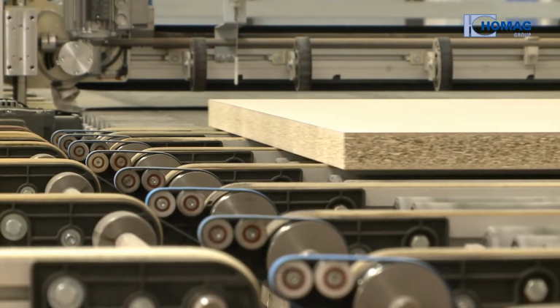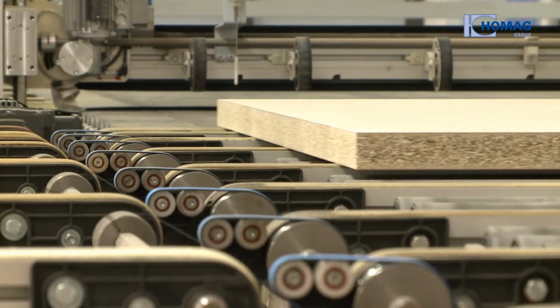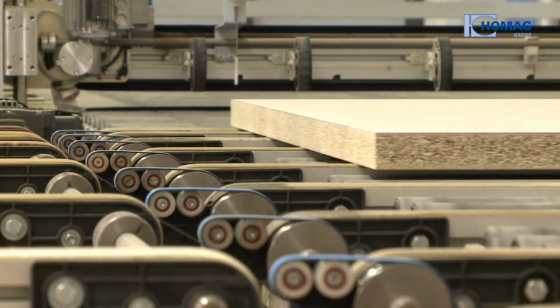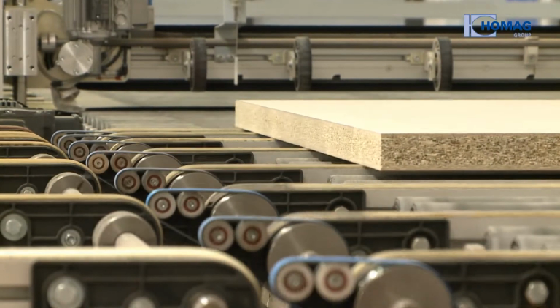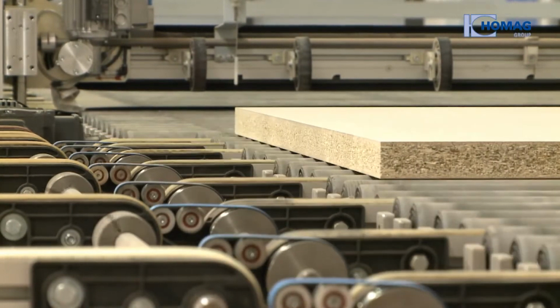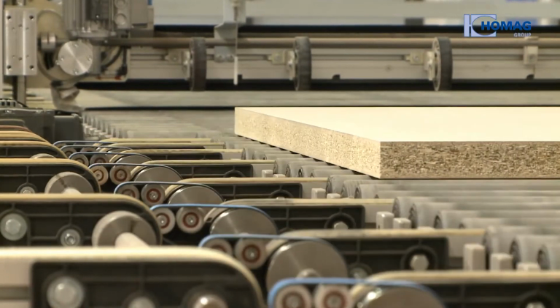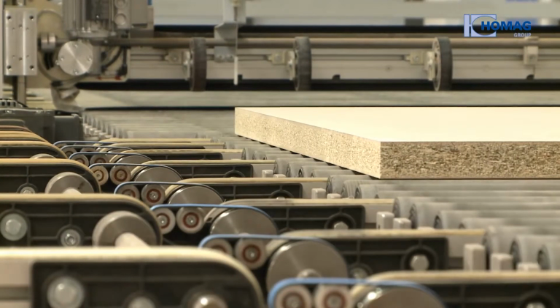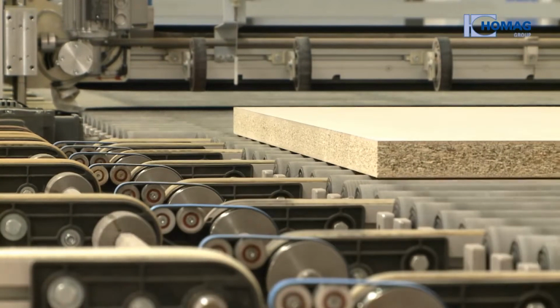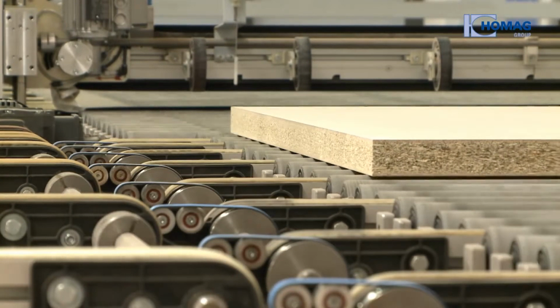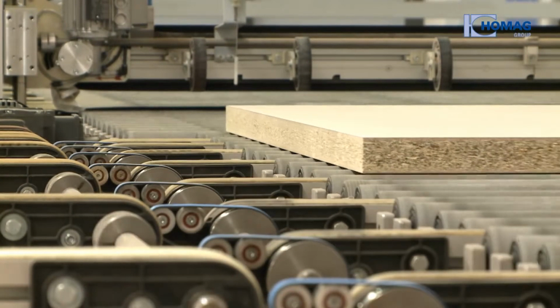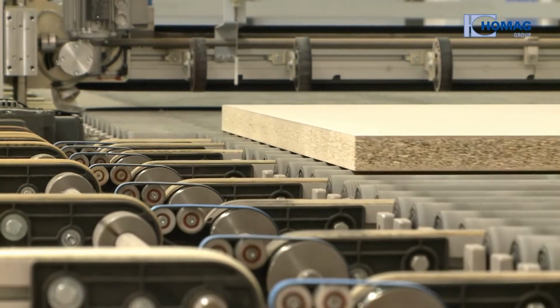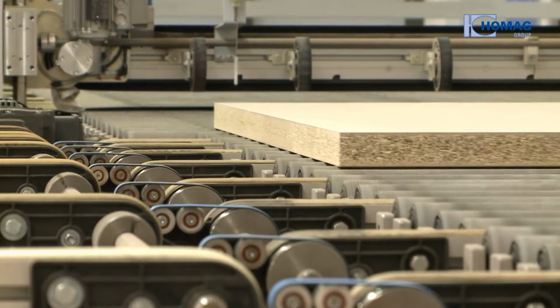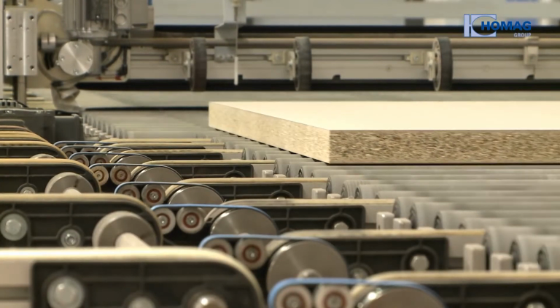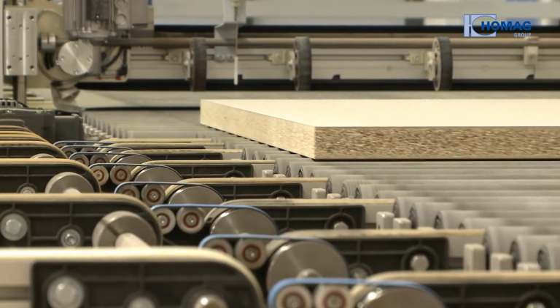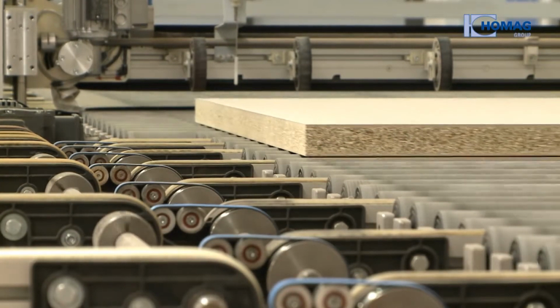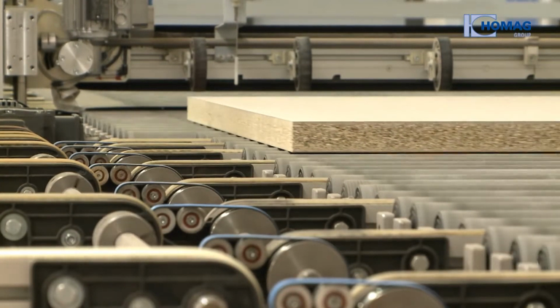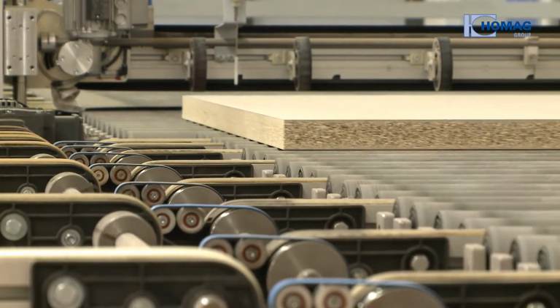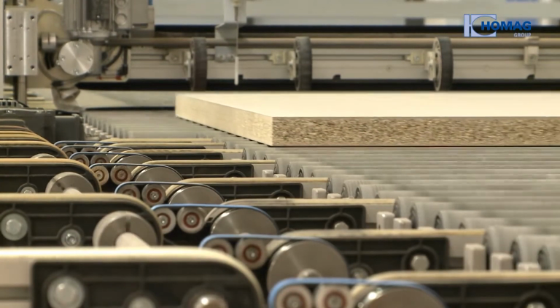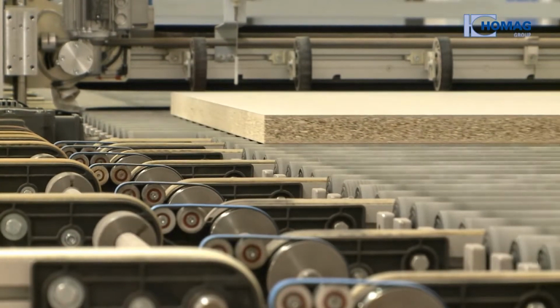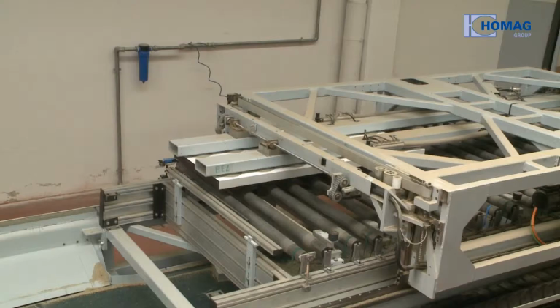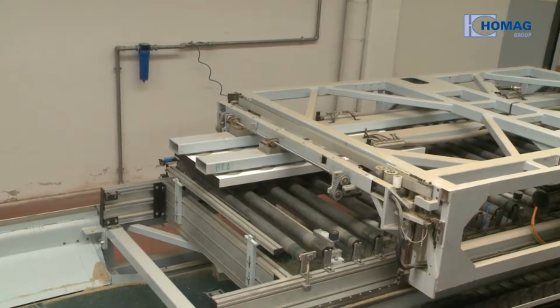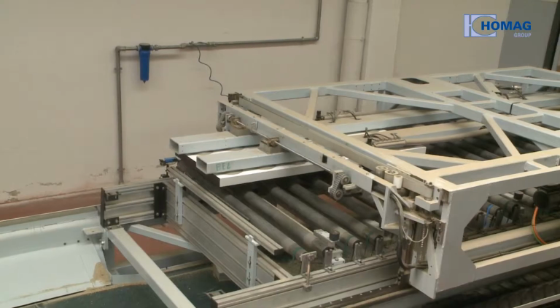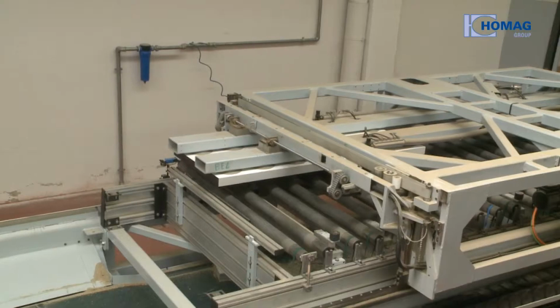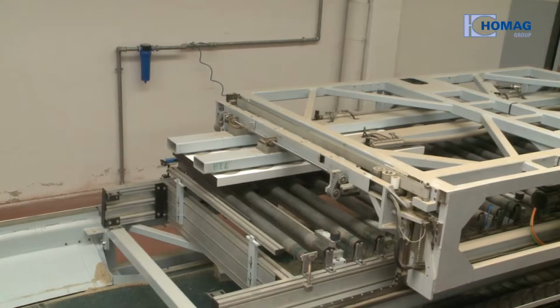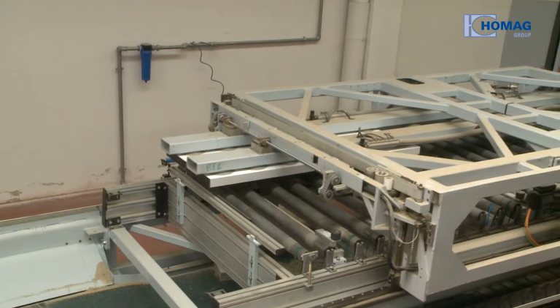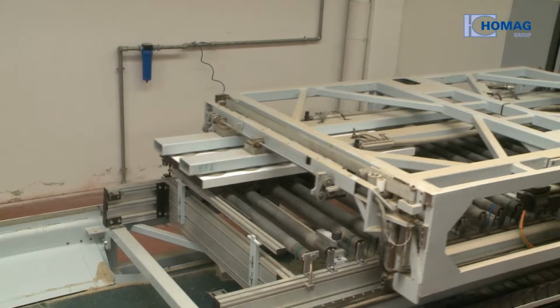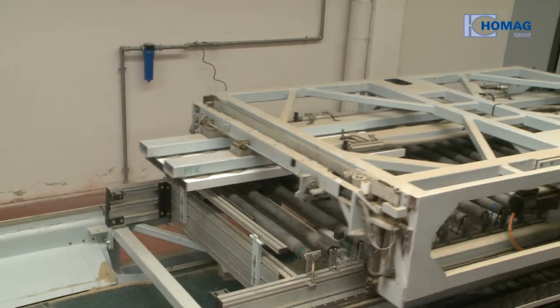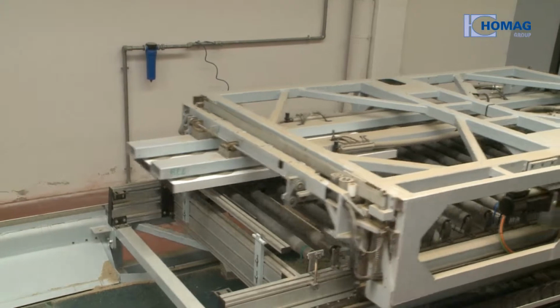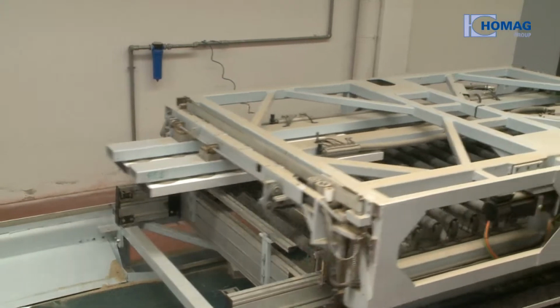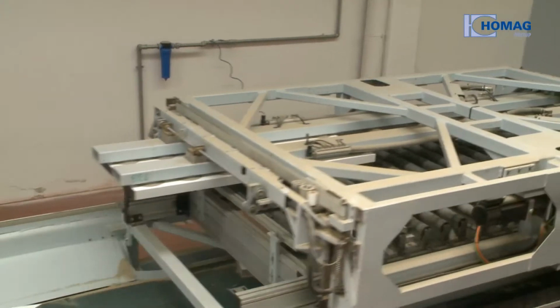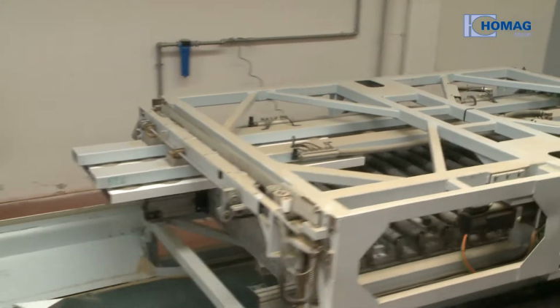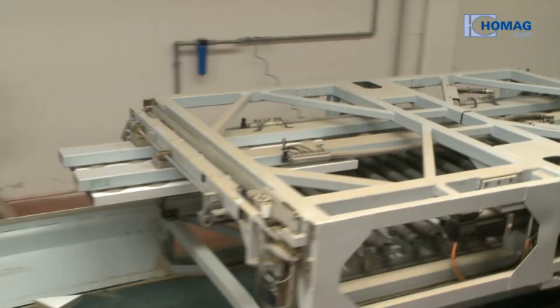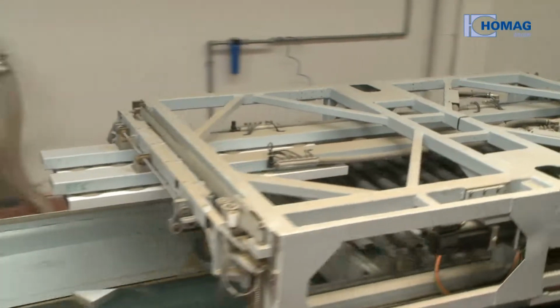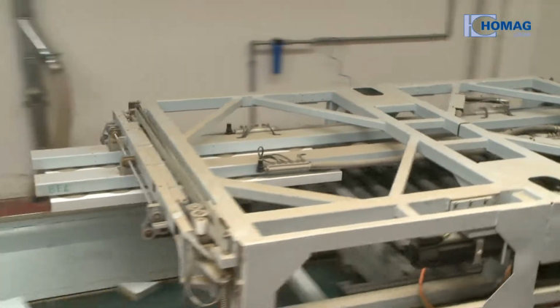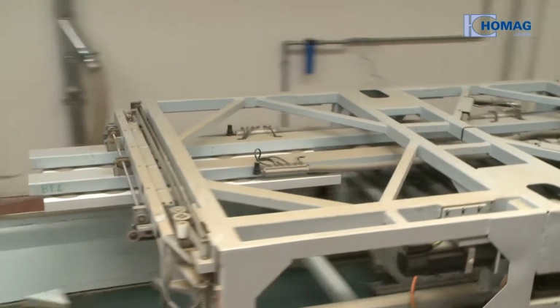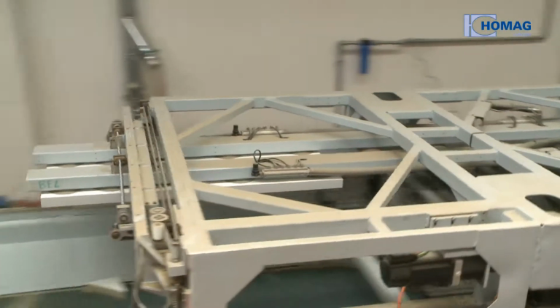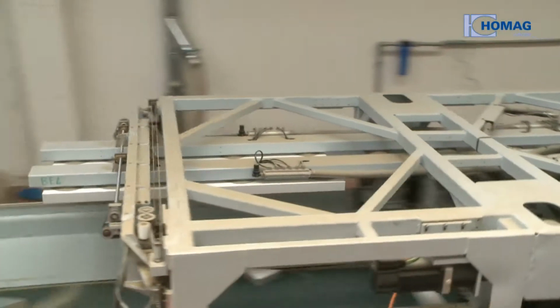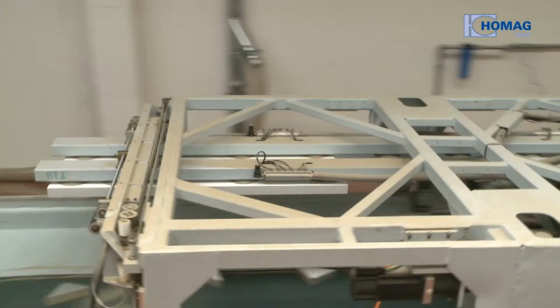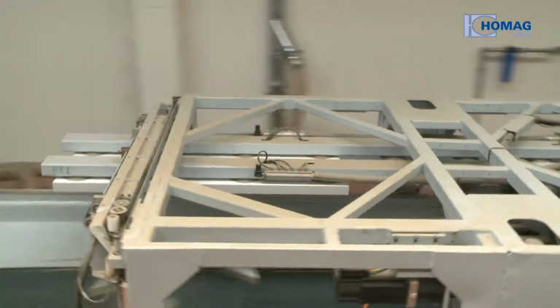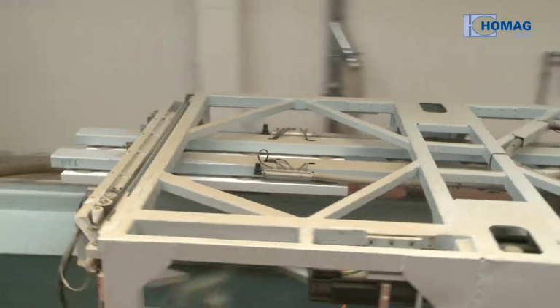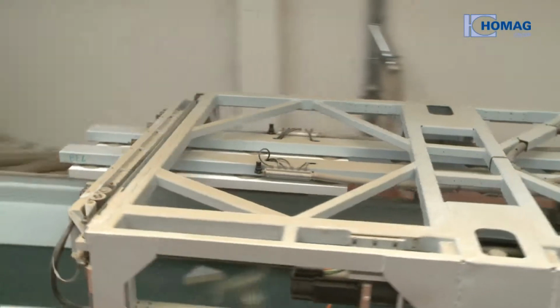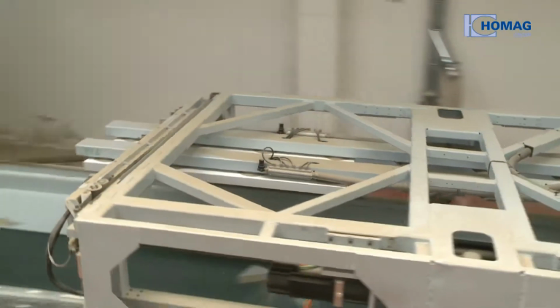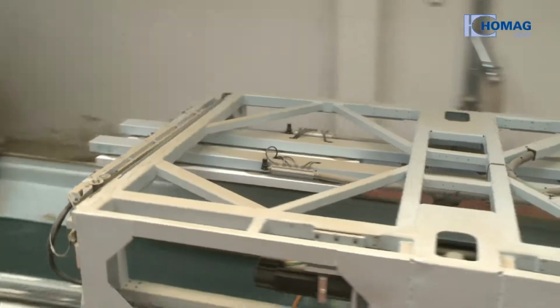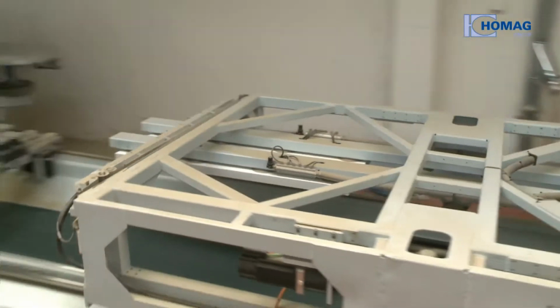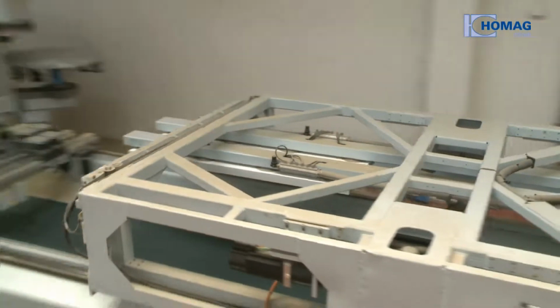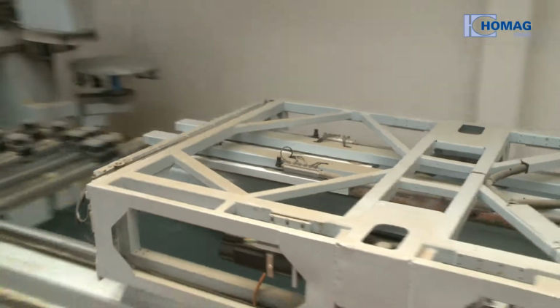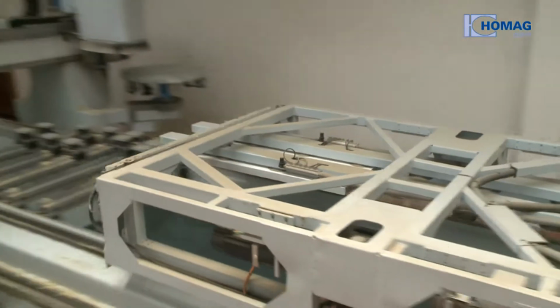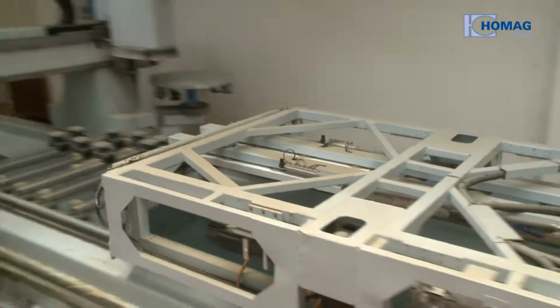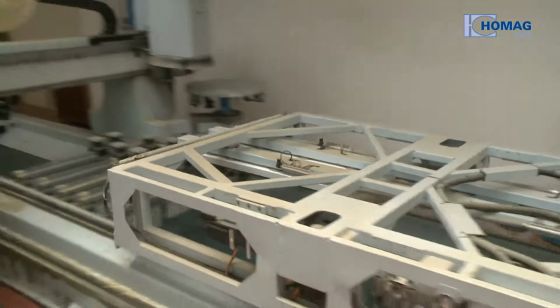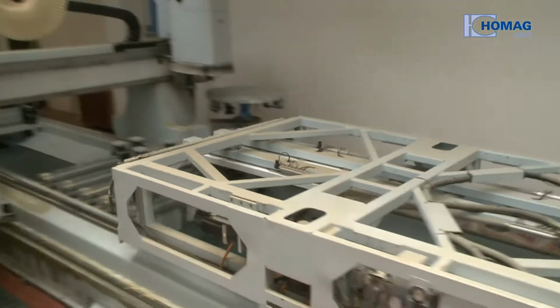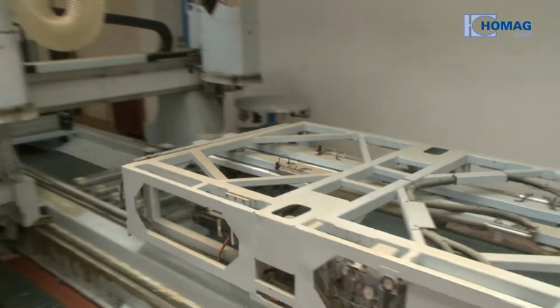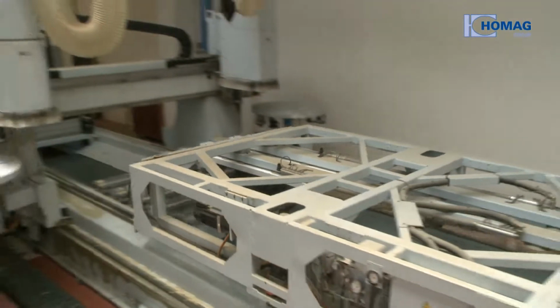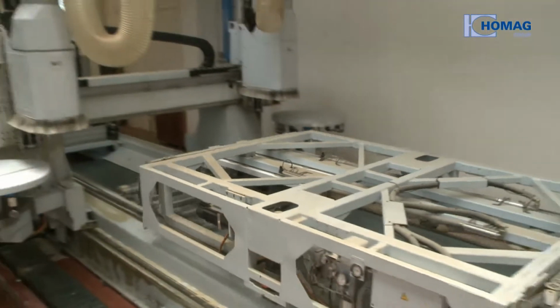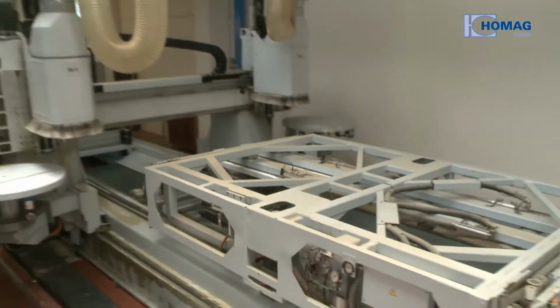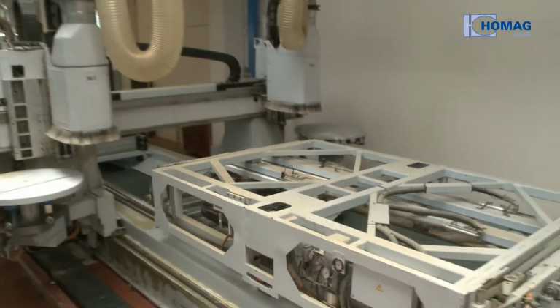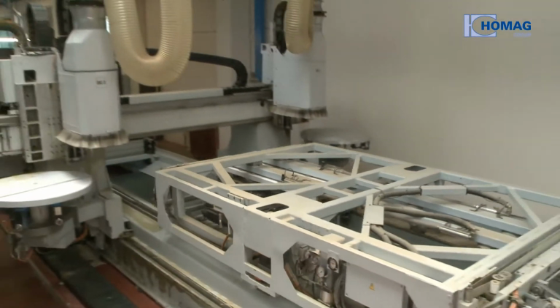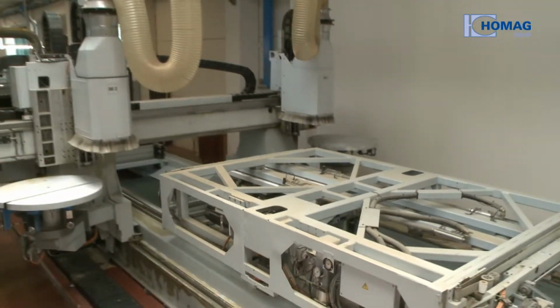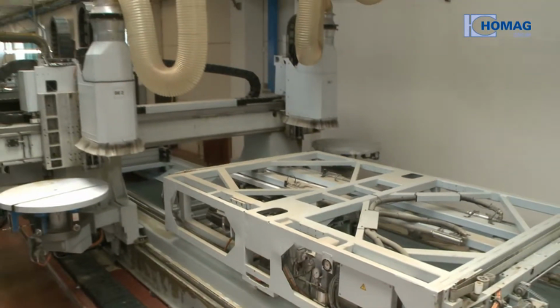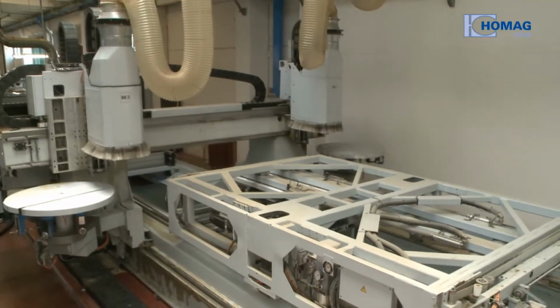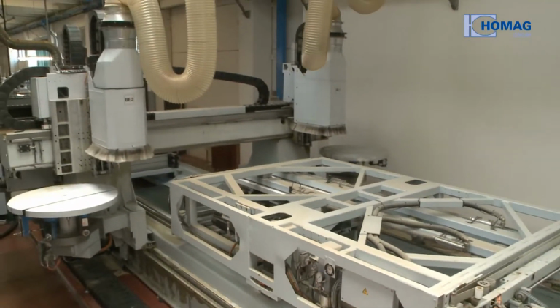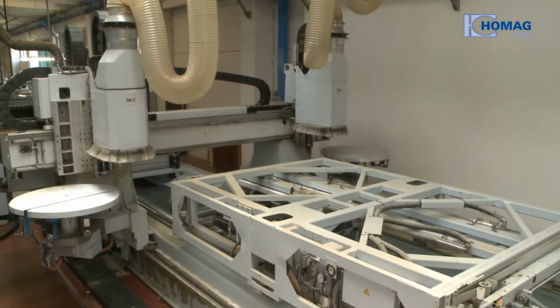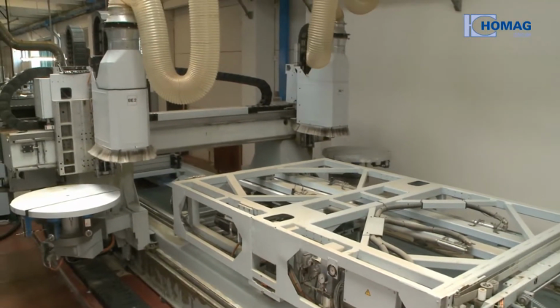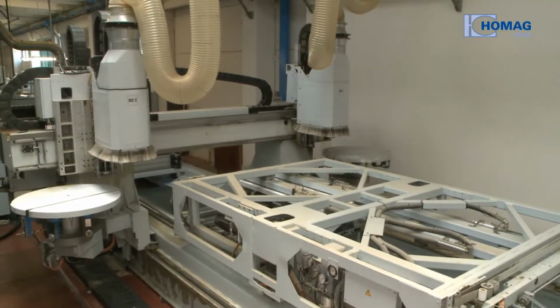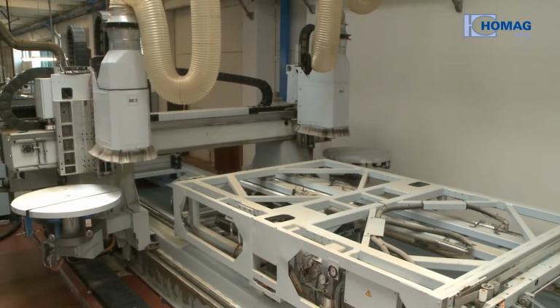Finally, the parts are fed to two CNC lines. This is one of the largest processing centers ever built for banding by HOMAG.